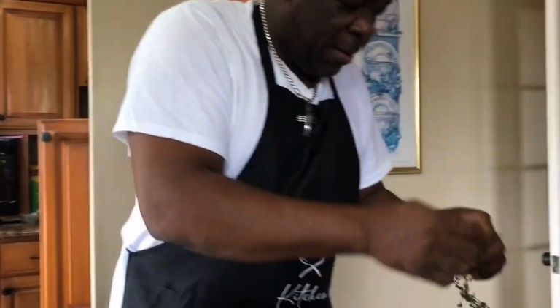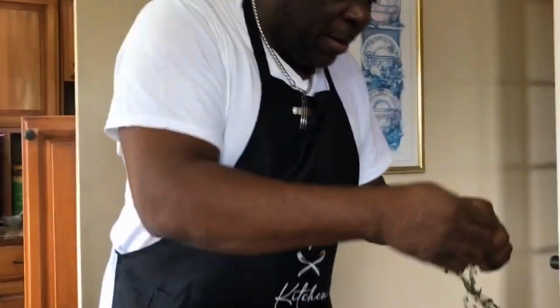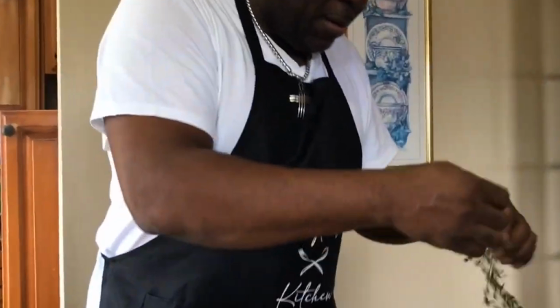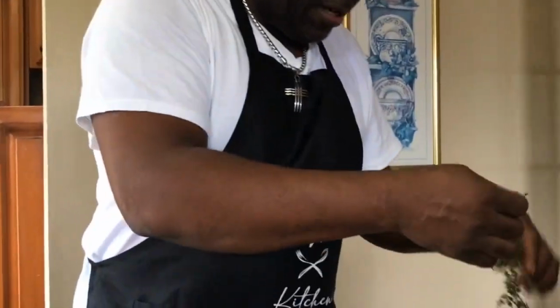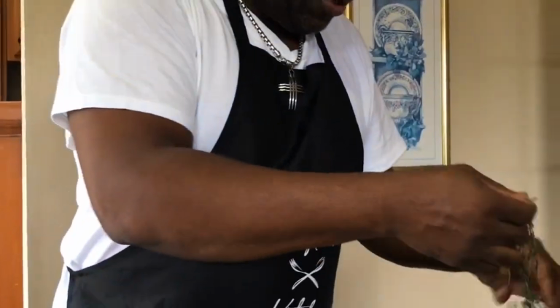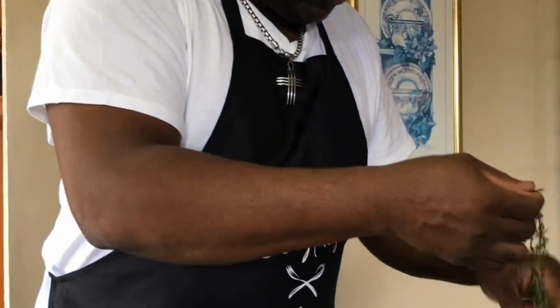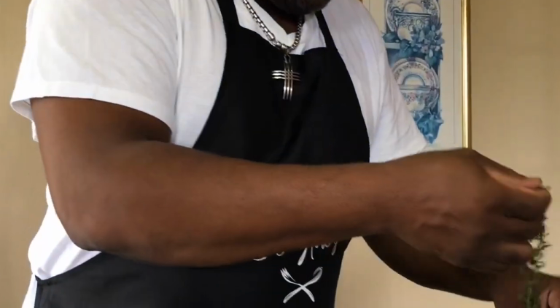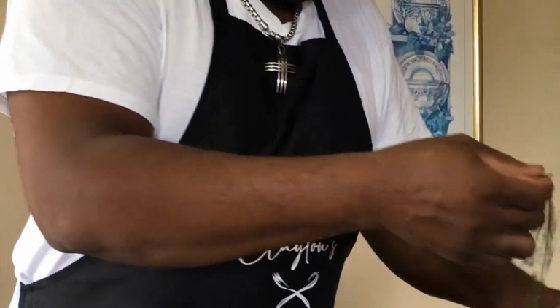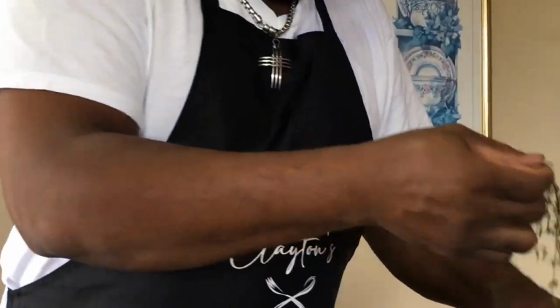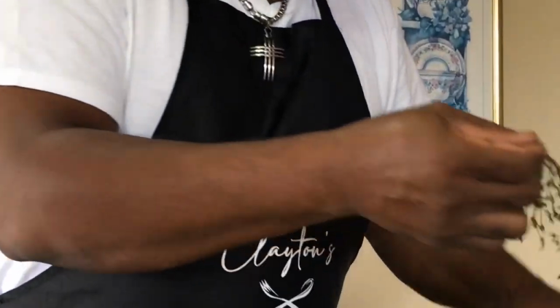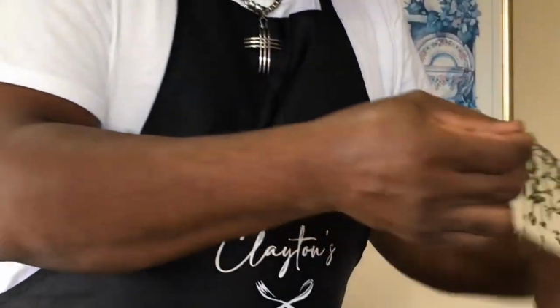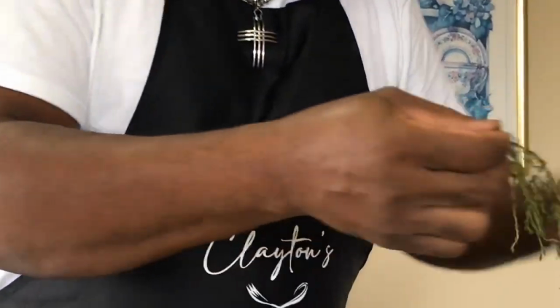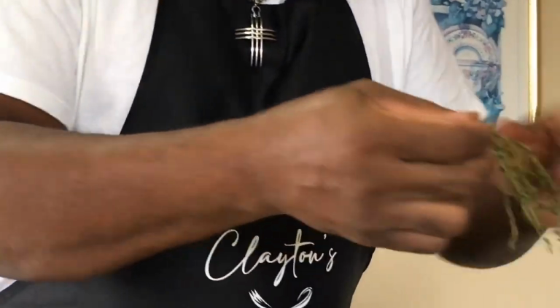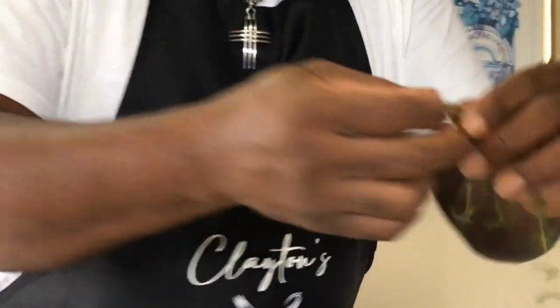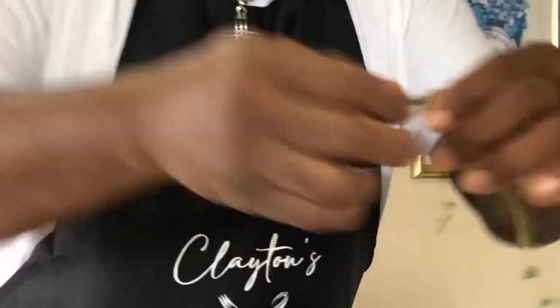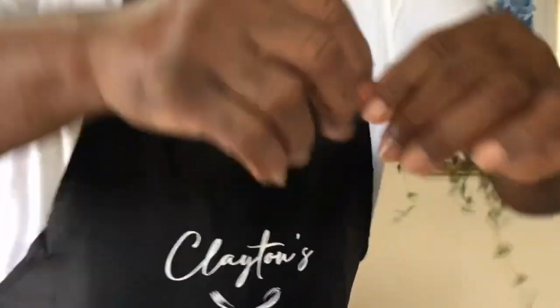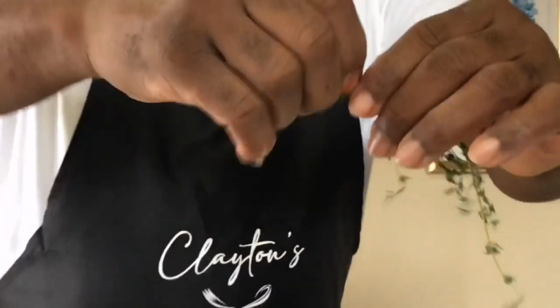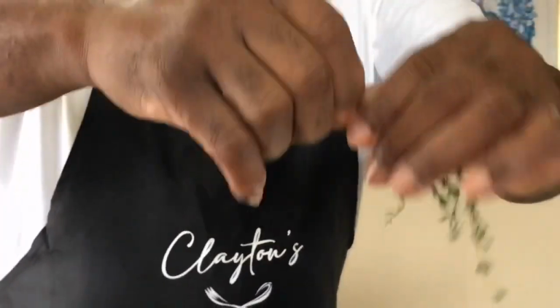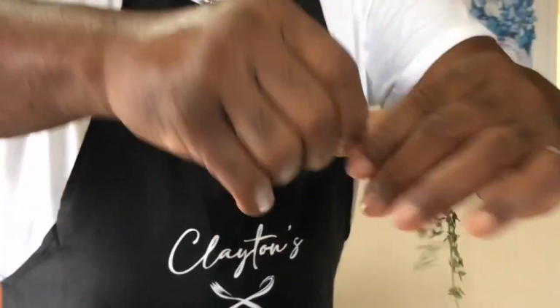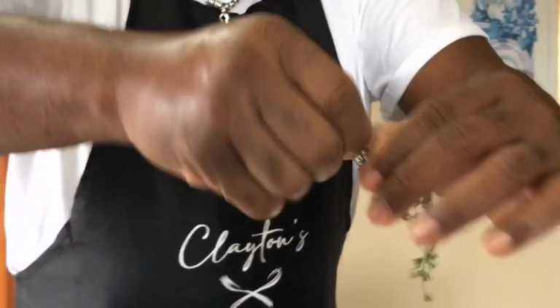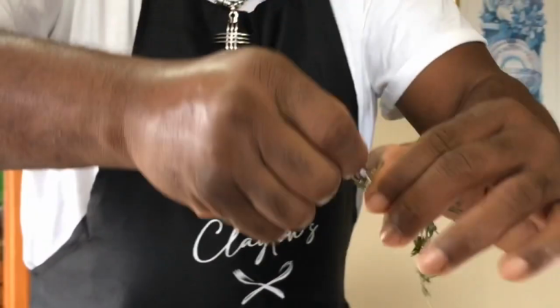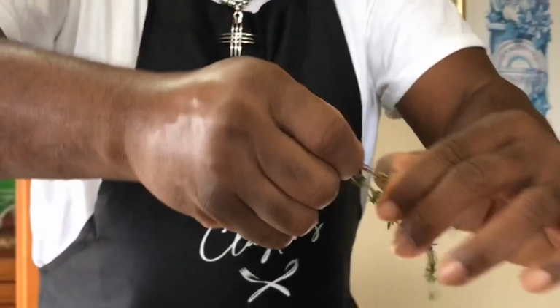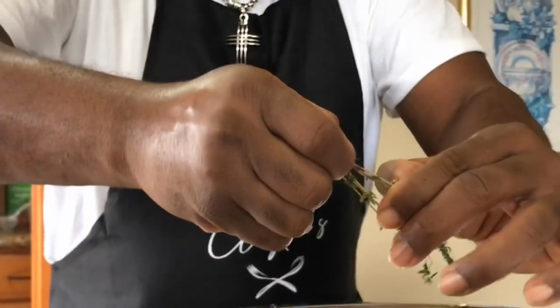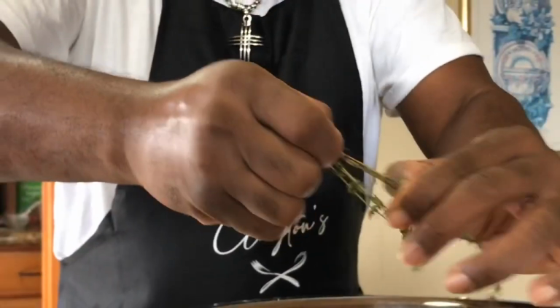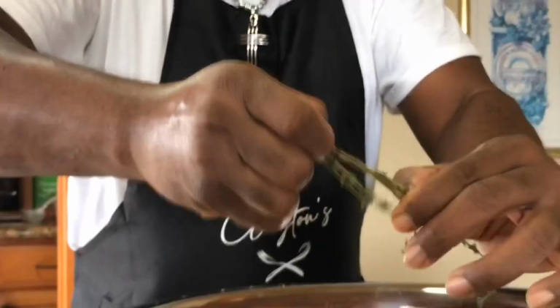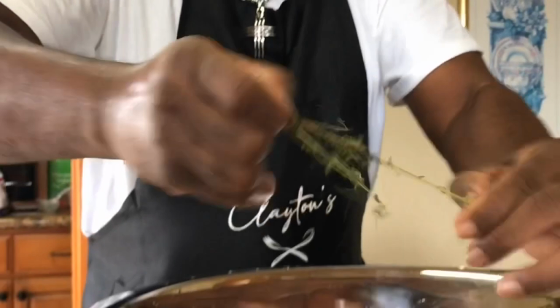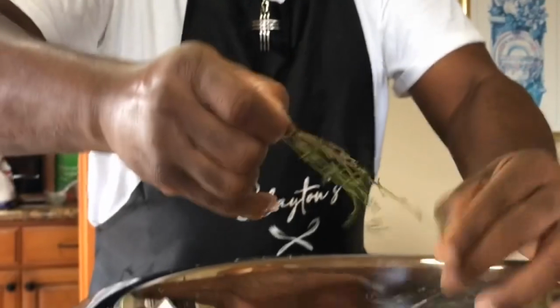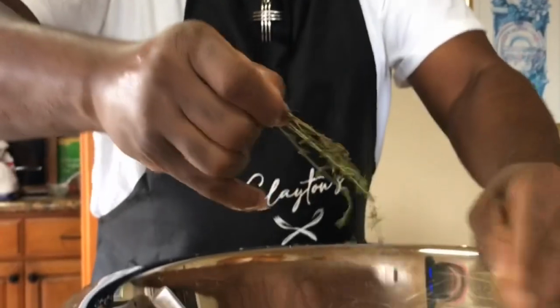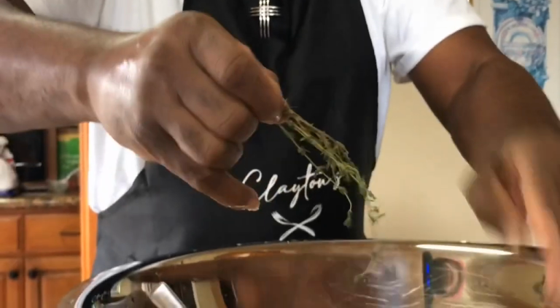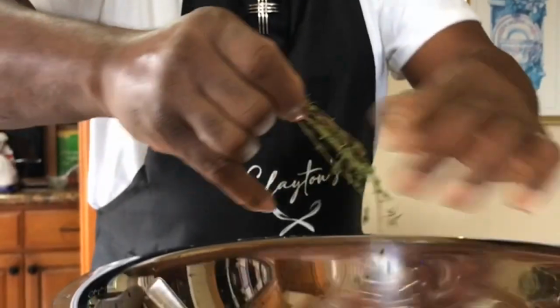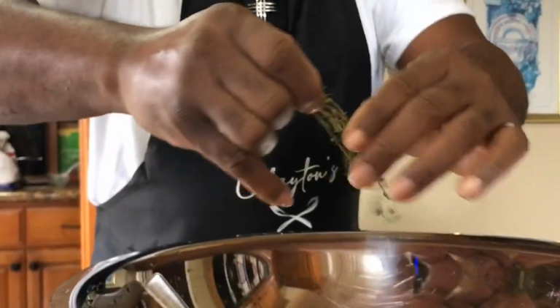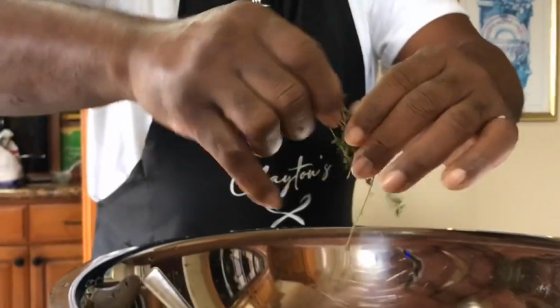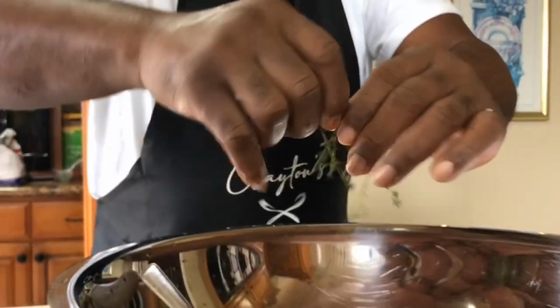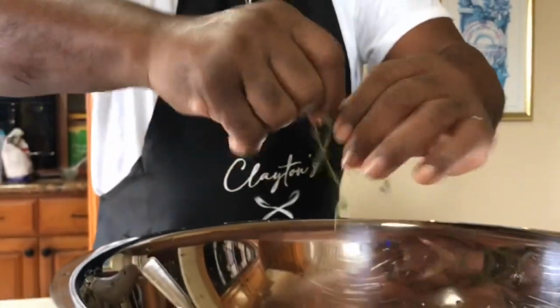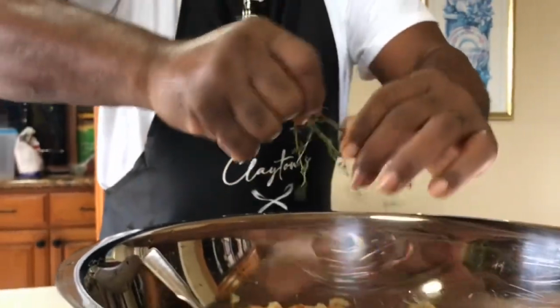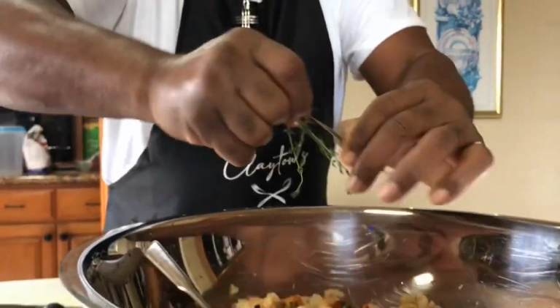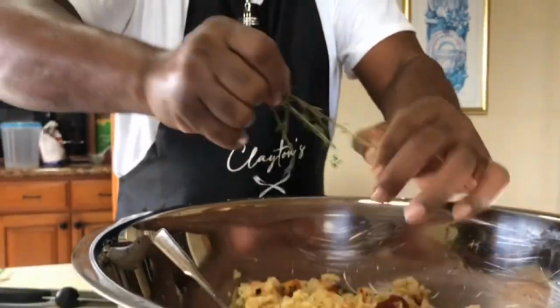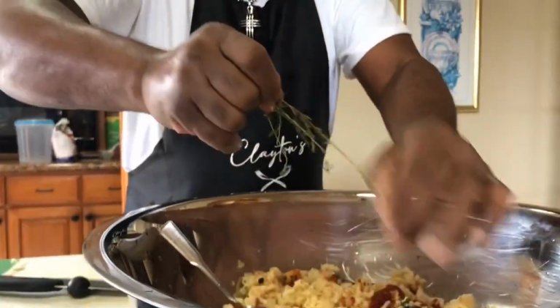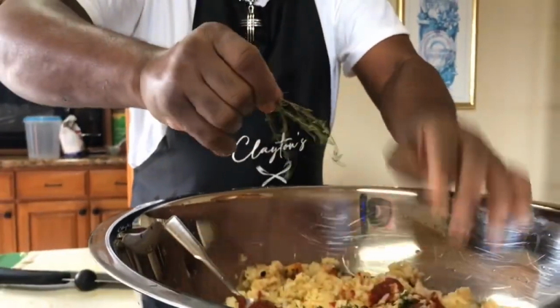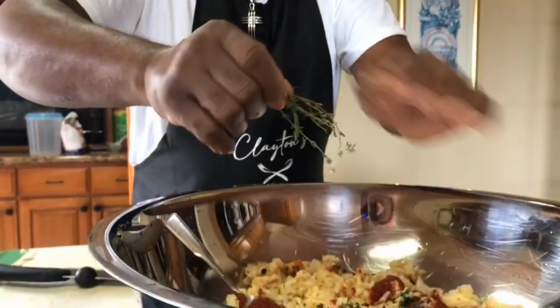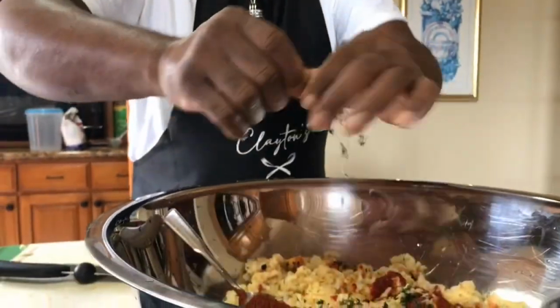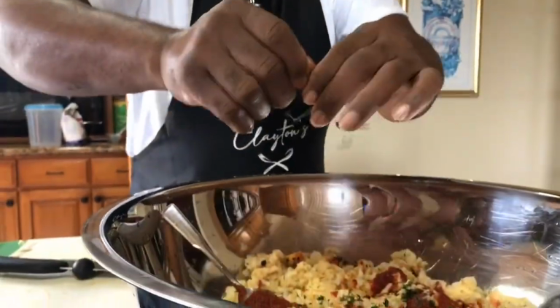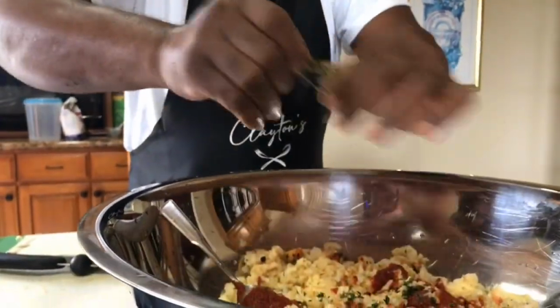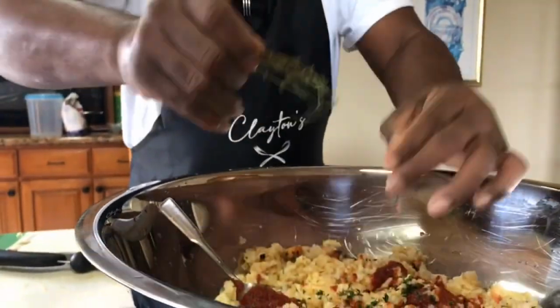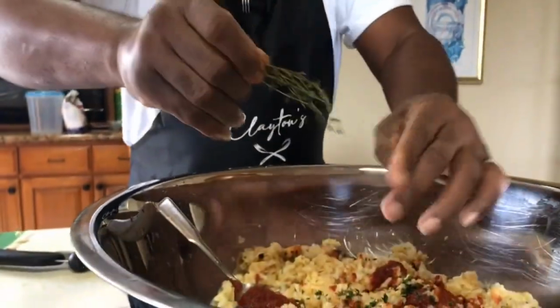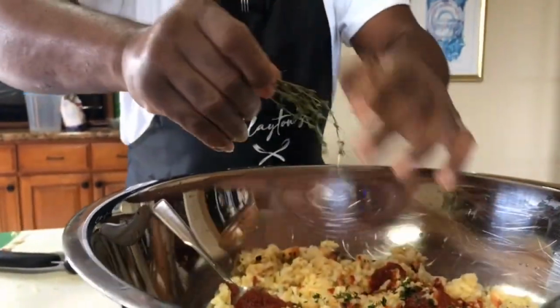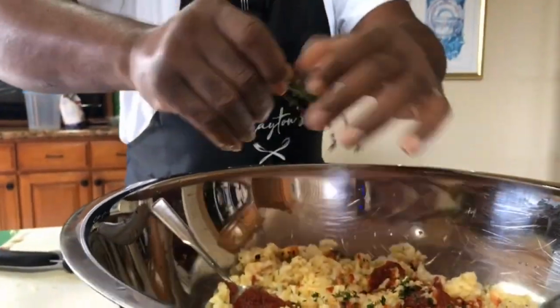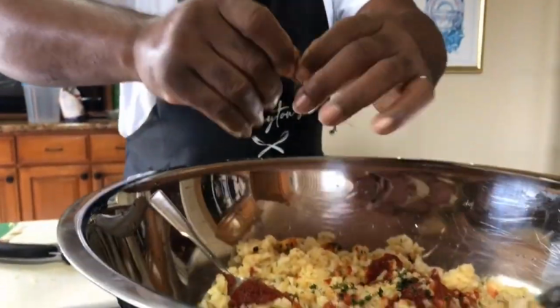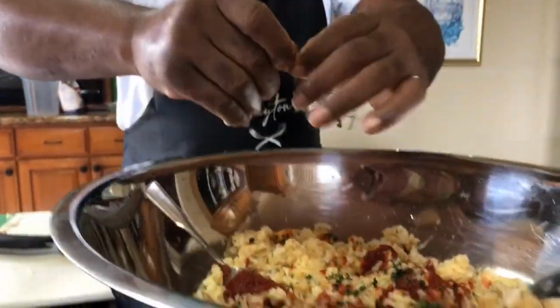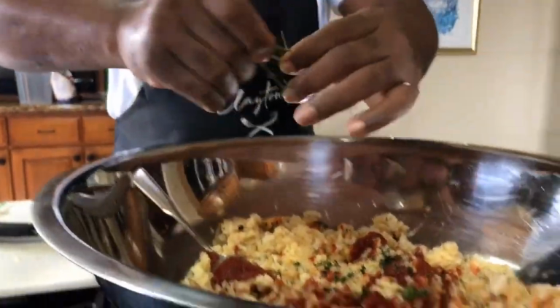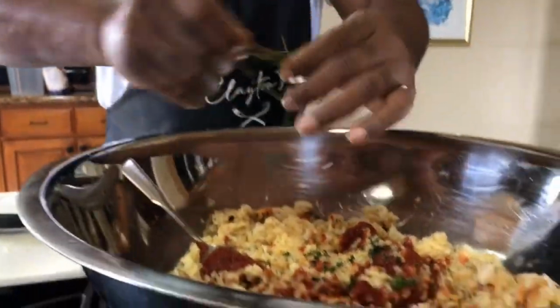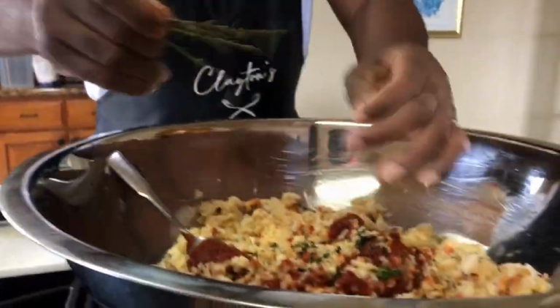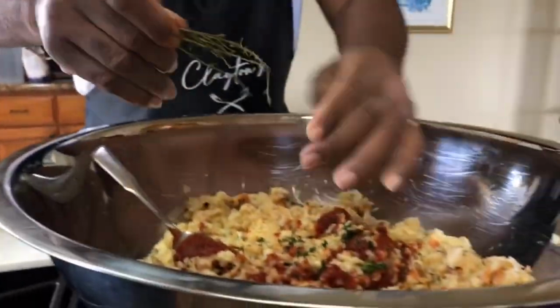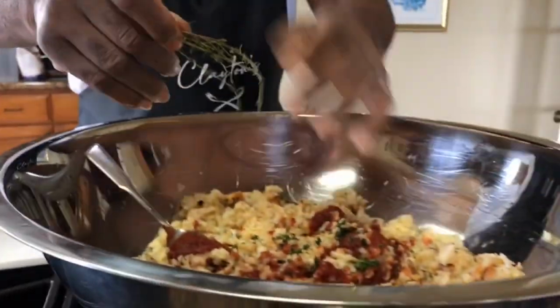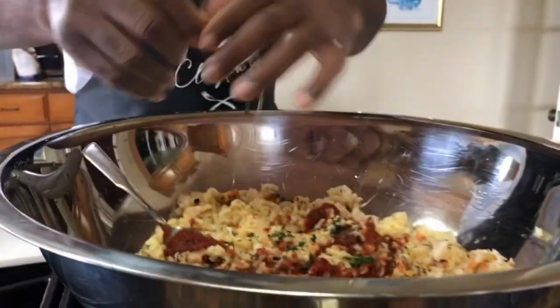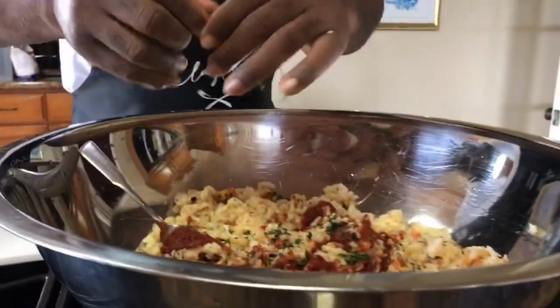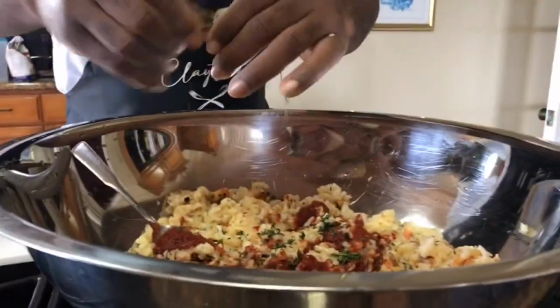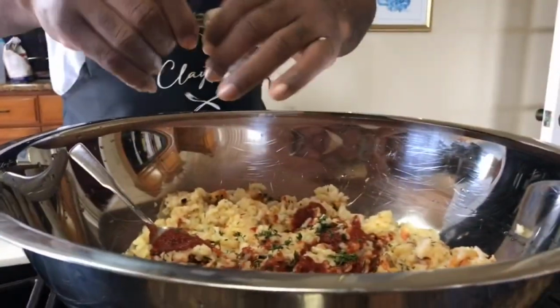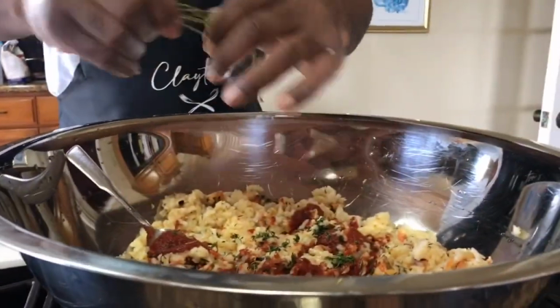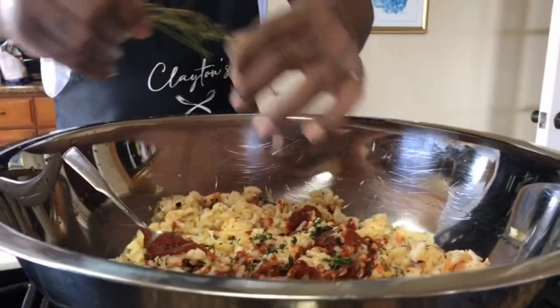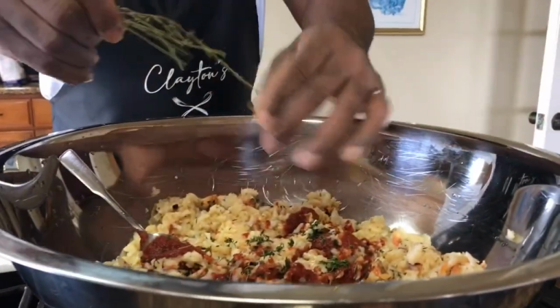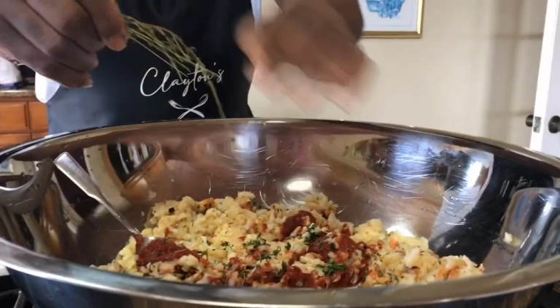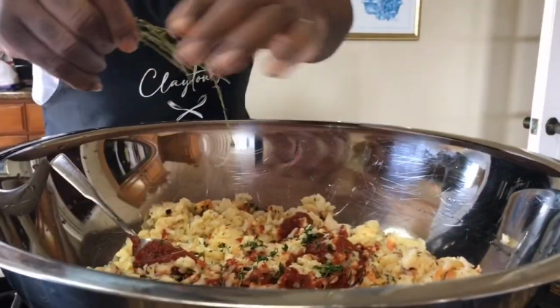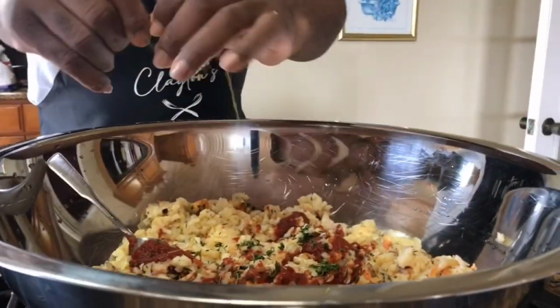I'm showing you how I mix my batter. Then we're going to fry some.